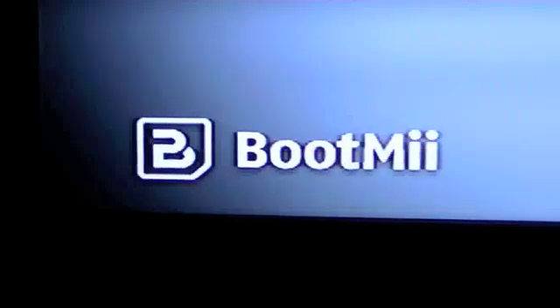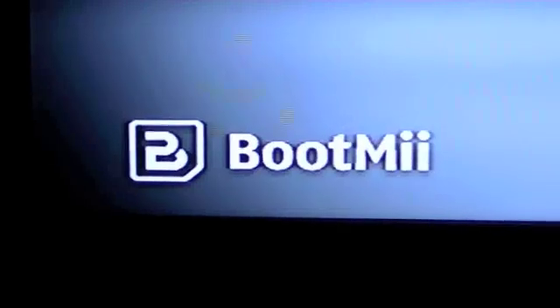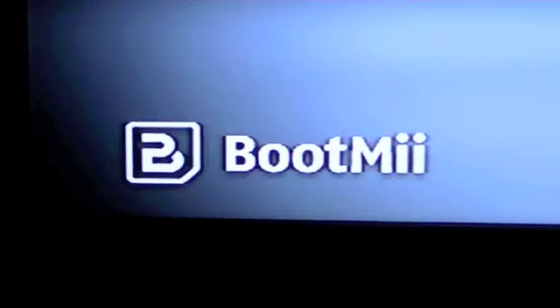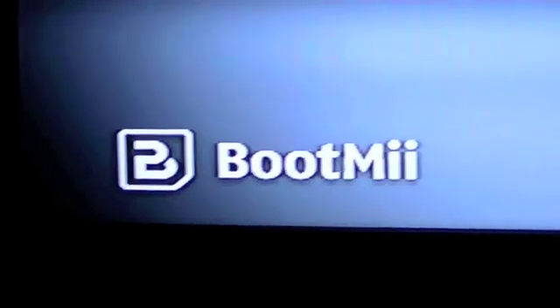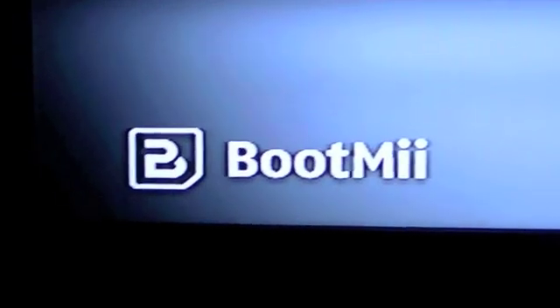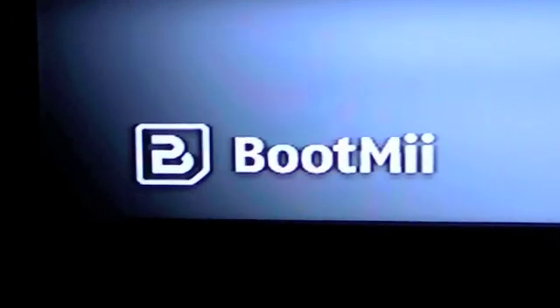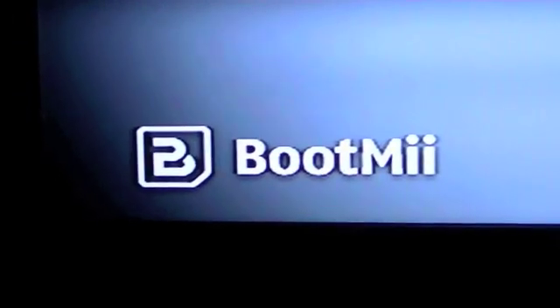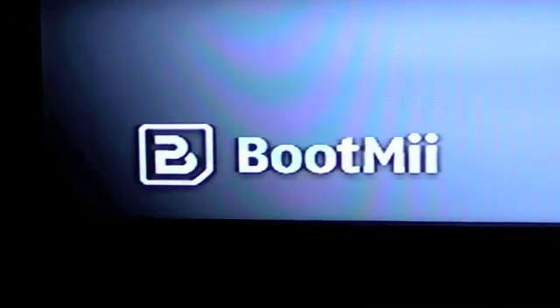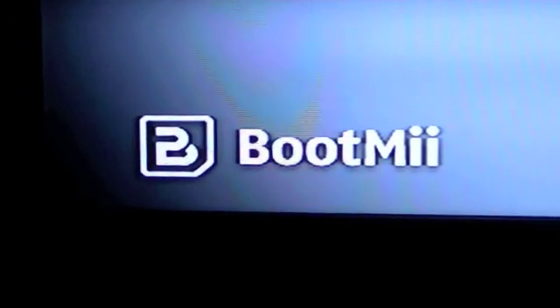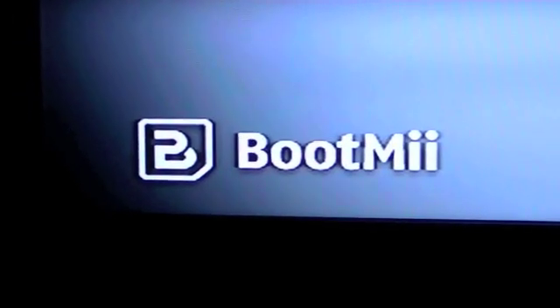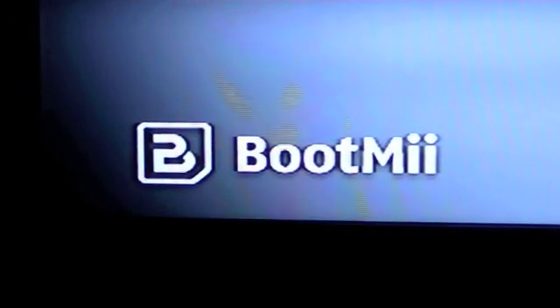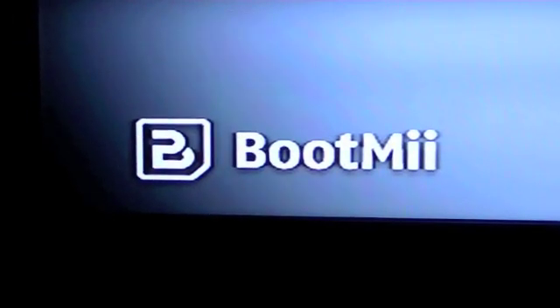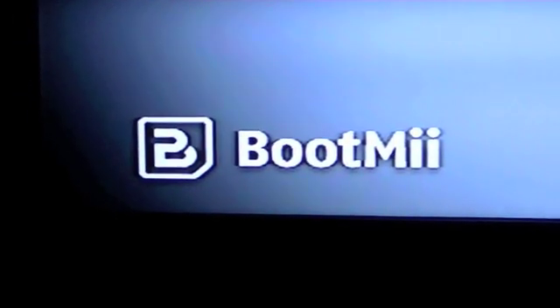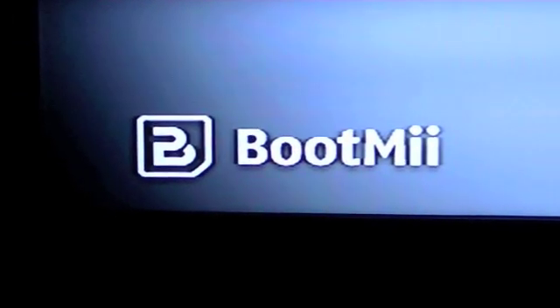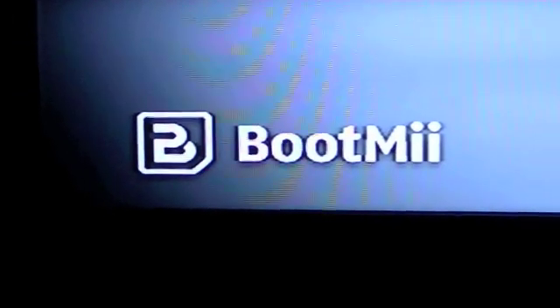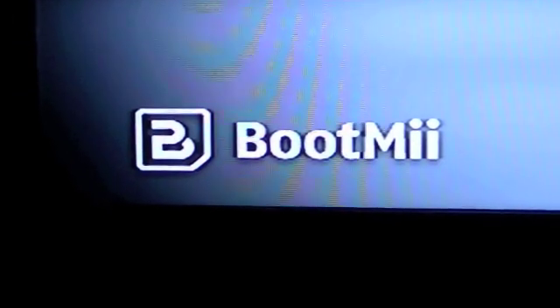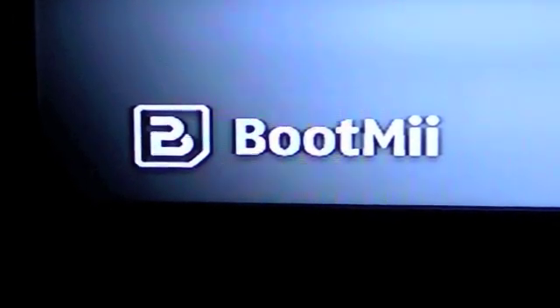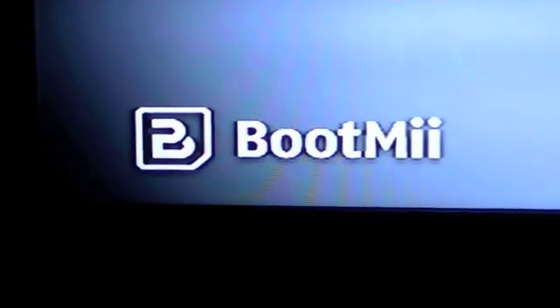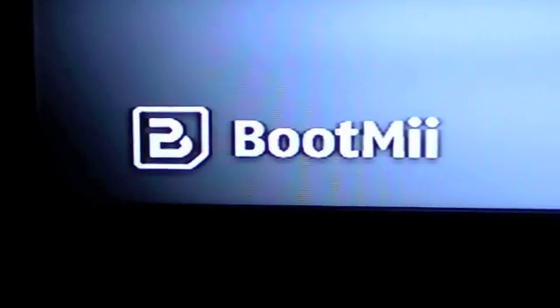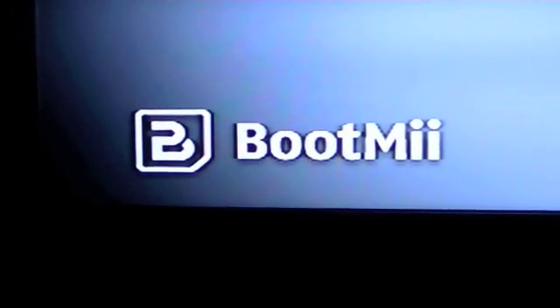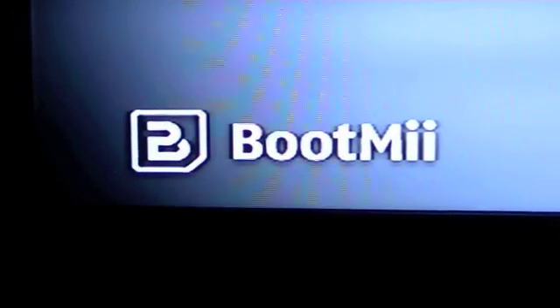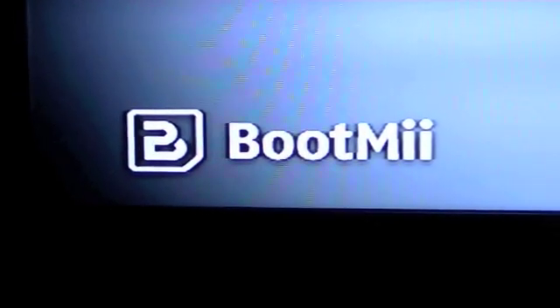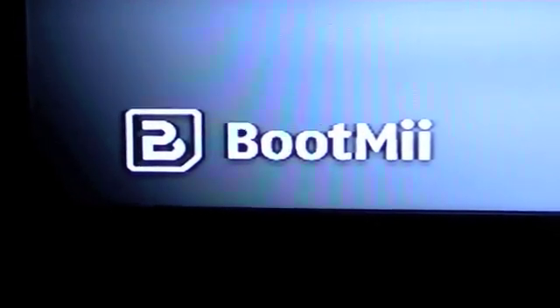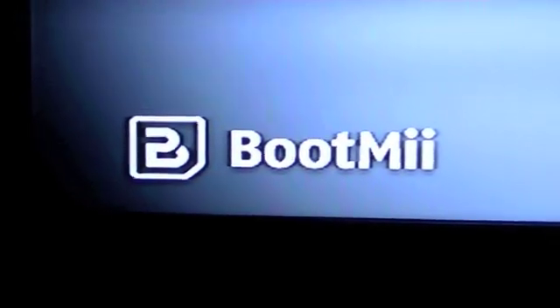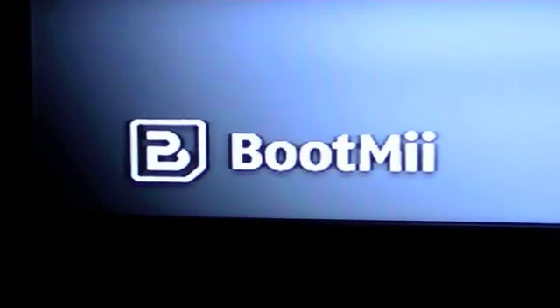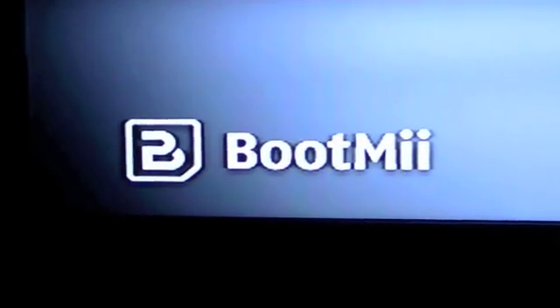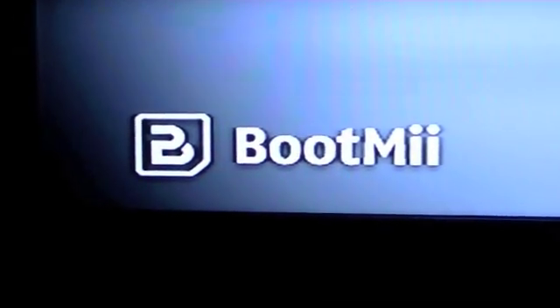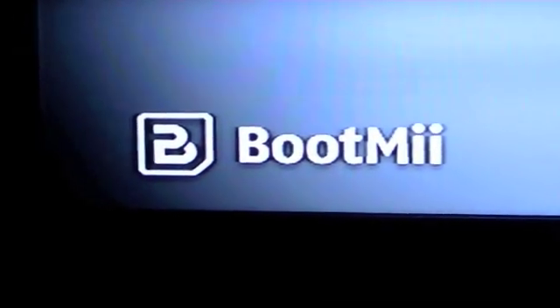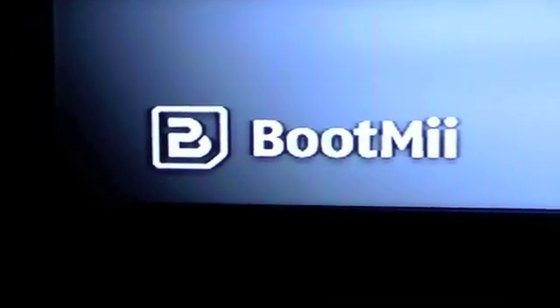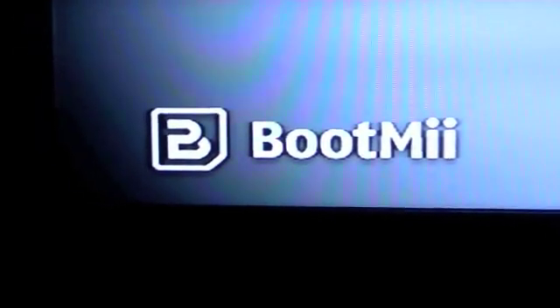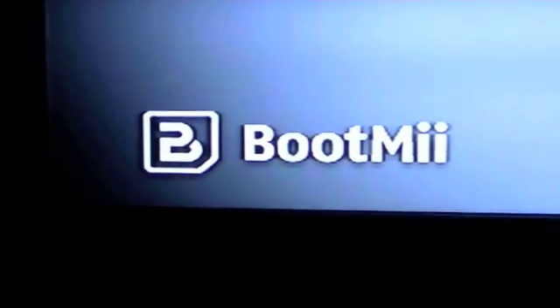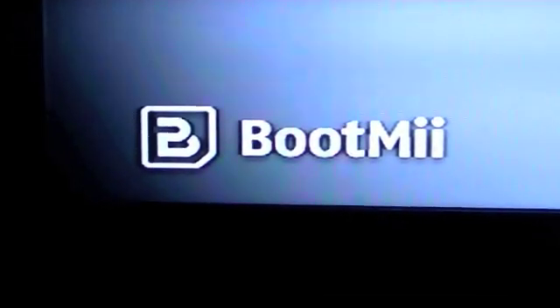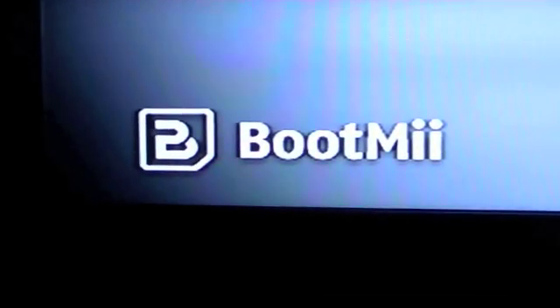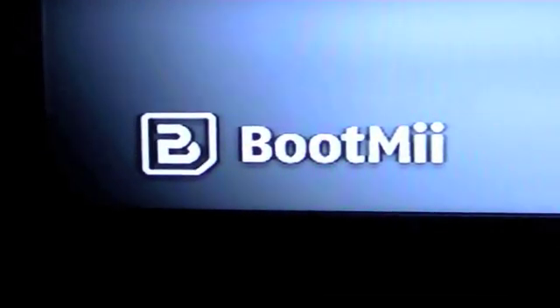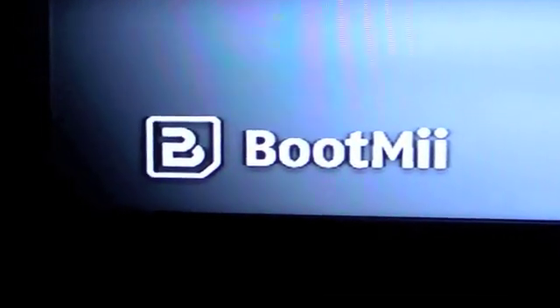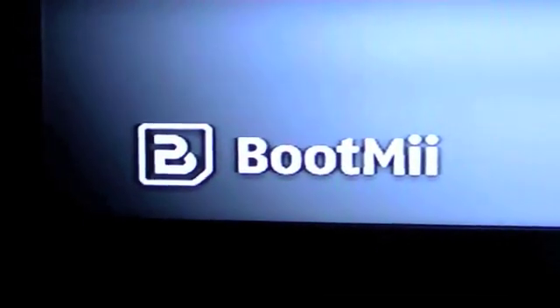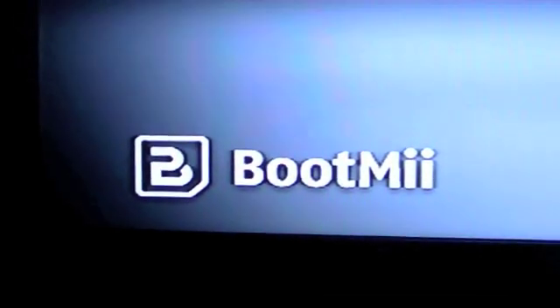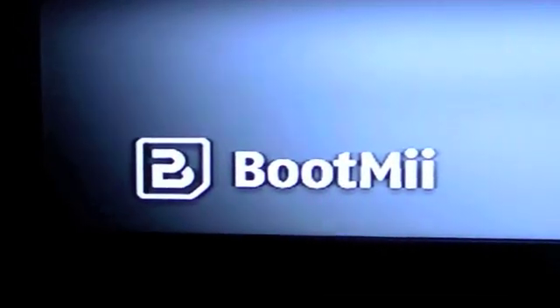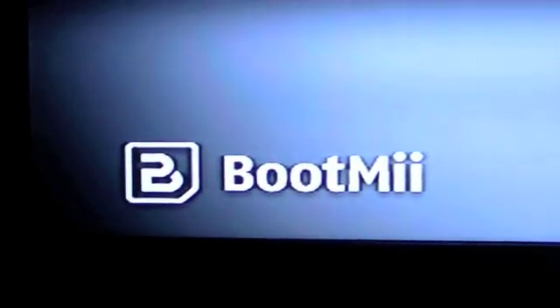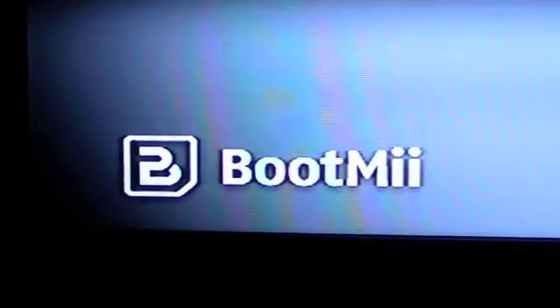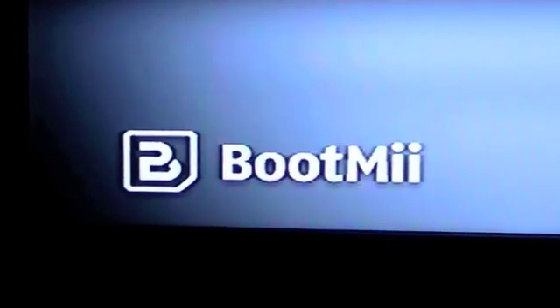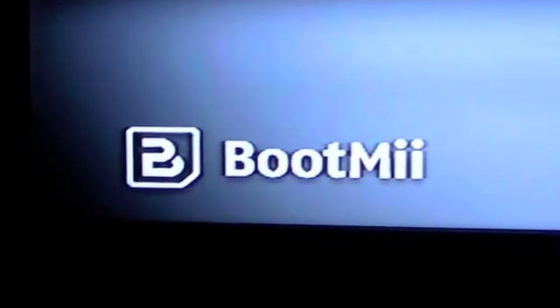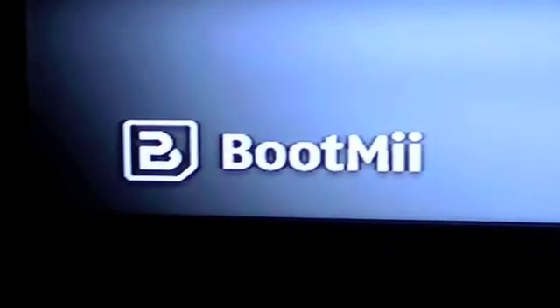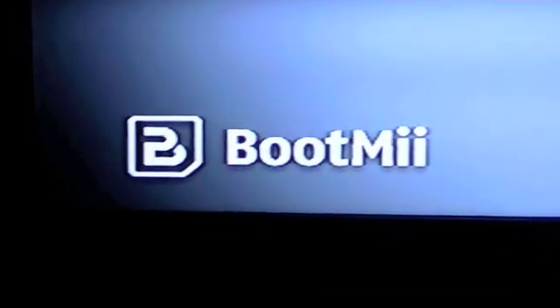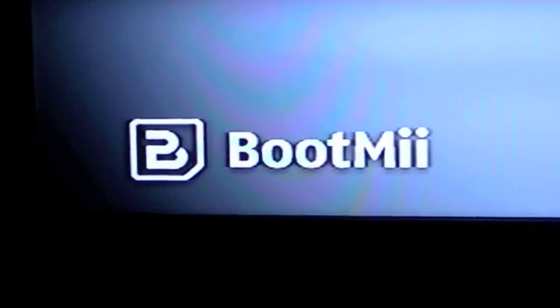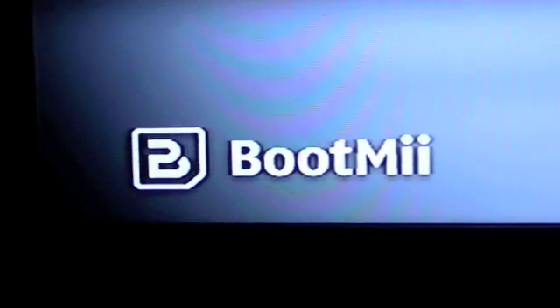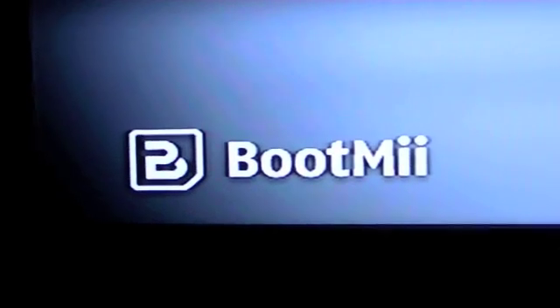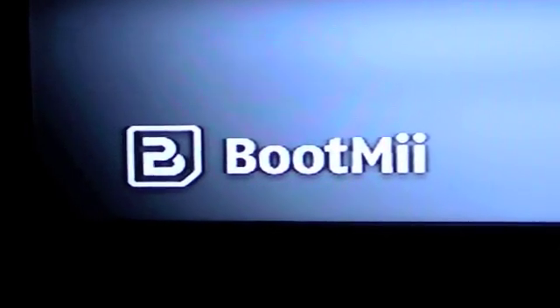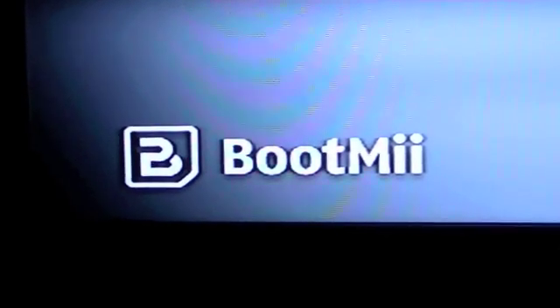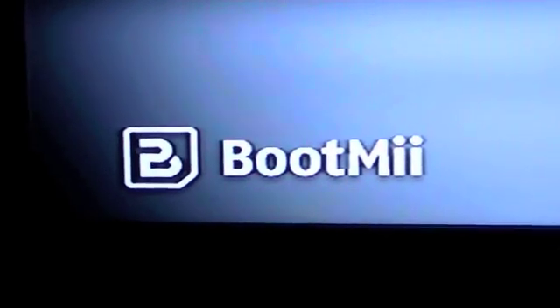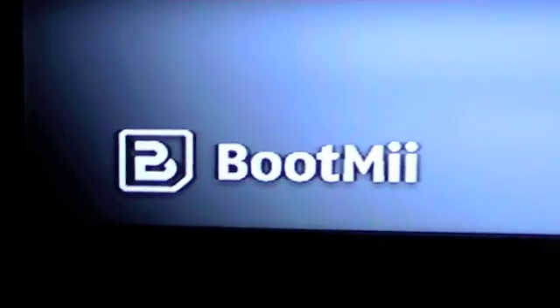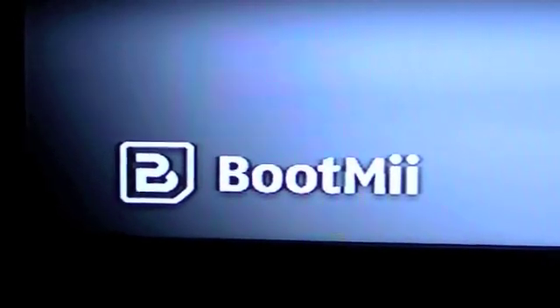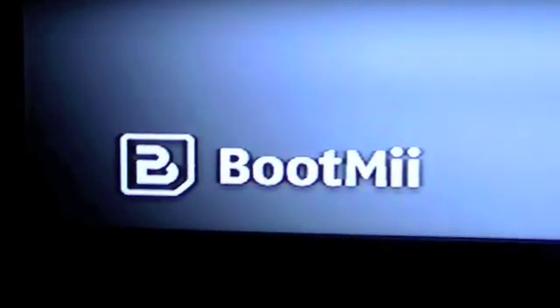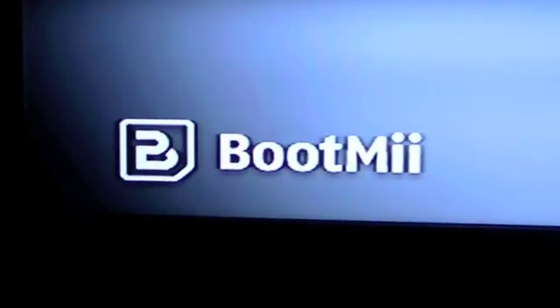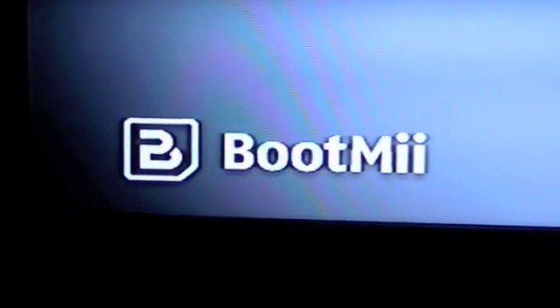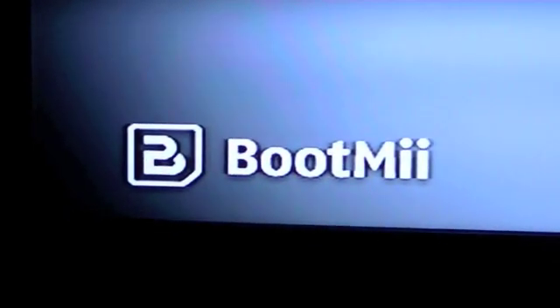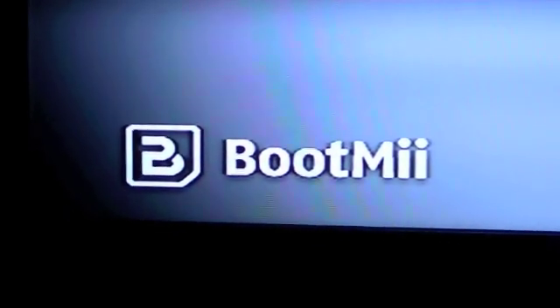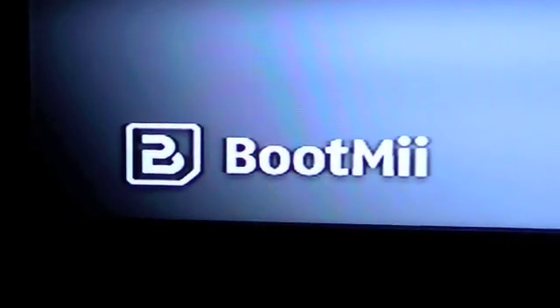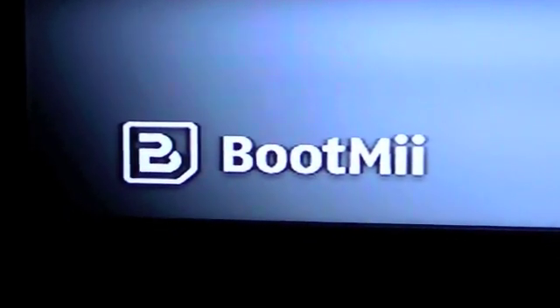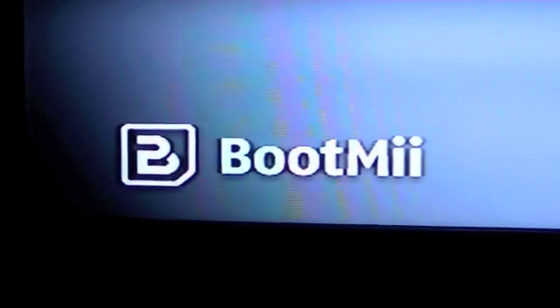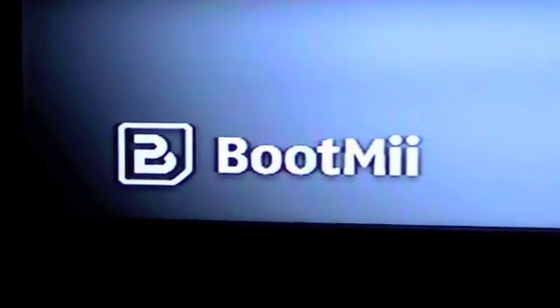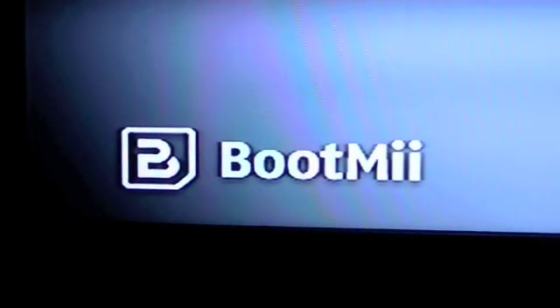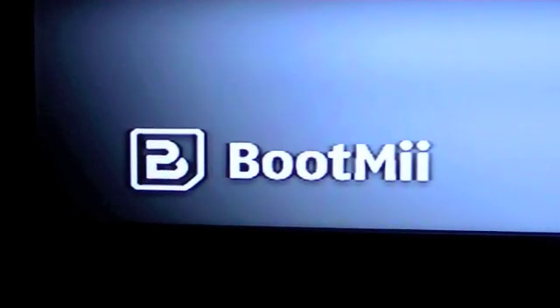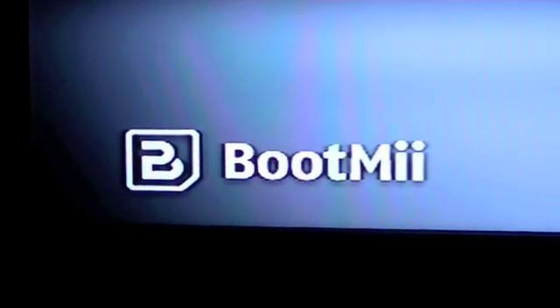Hey, it's Harvinschmertz. Right now I'm going to show you how to use Boot Me on a jailbroken Wii.